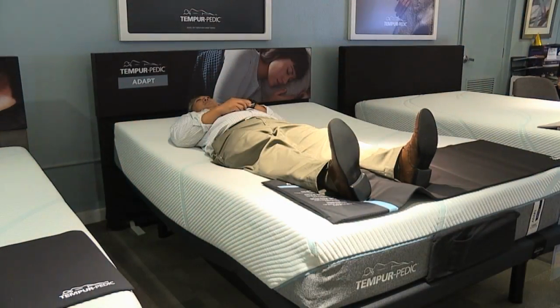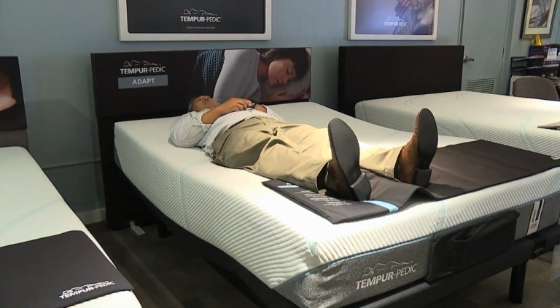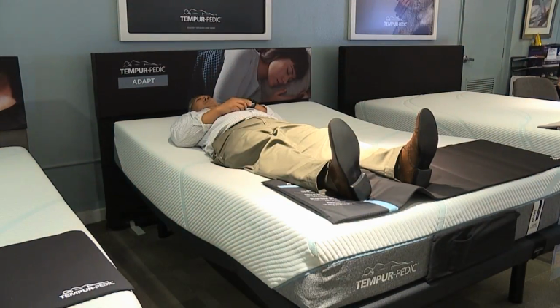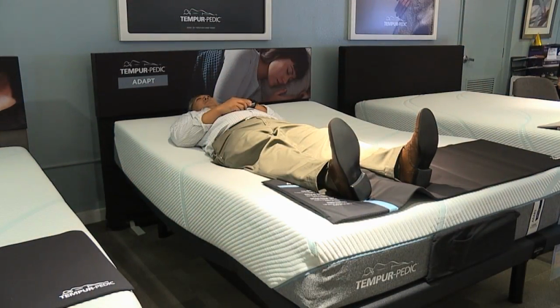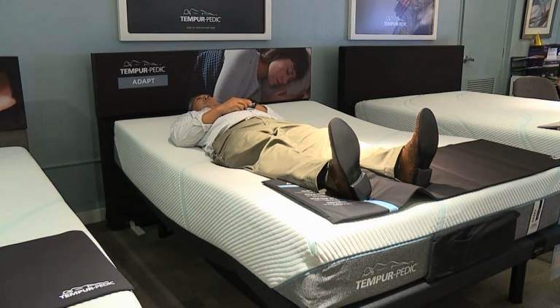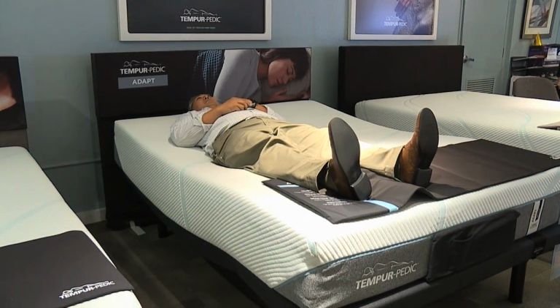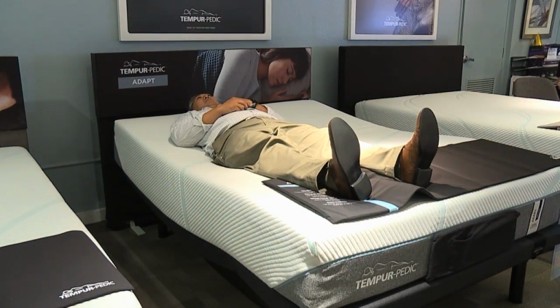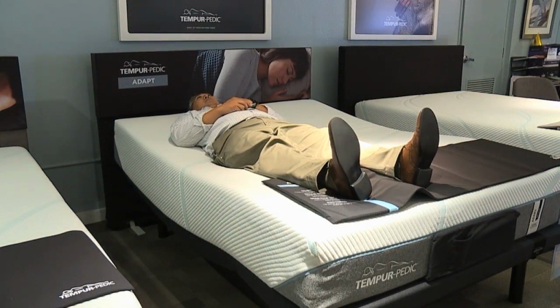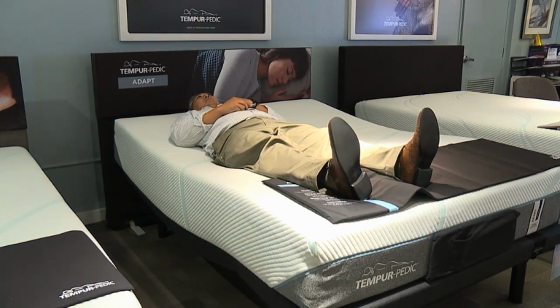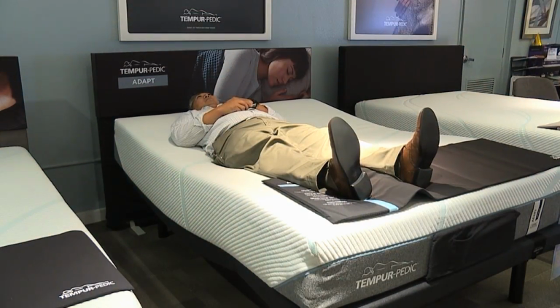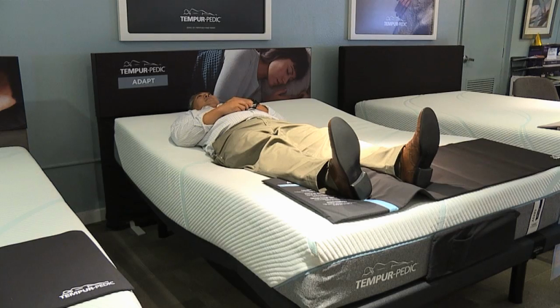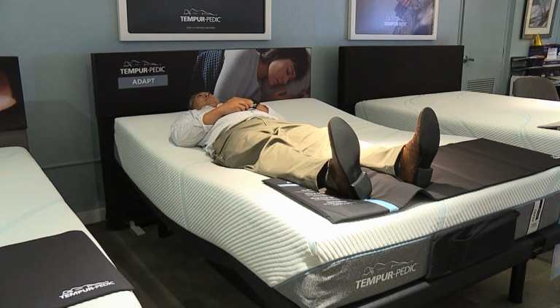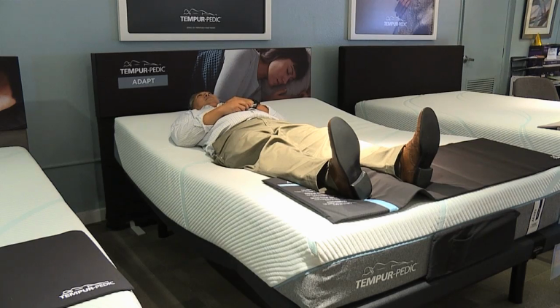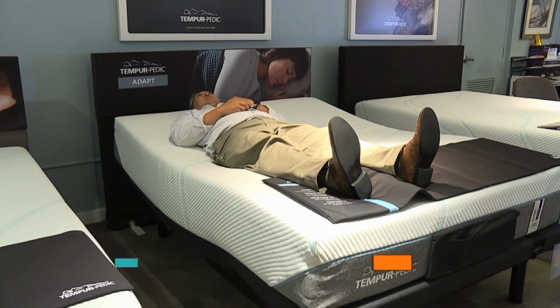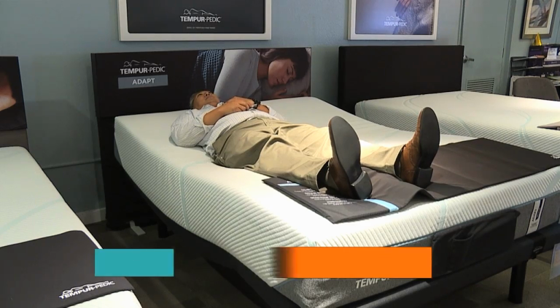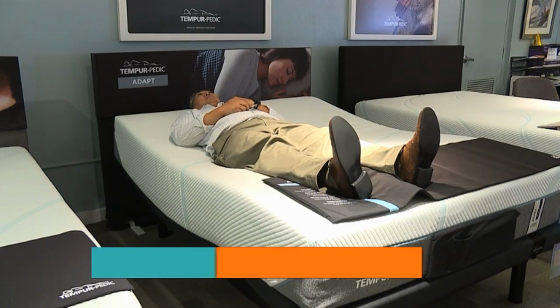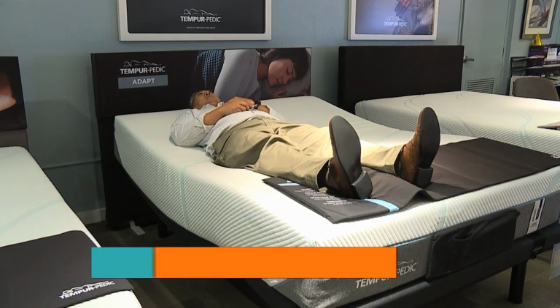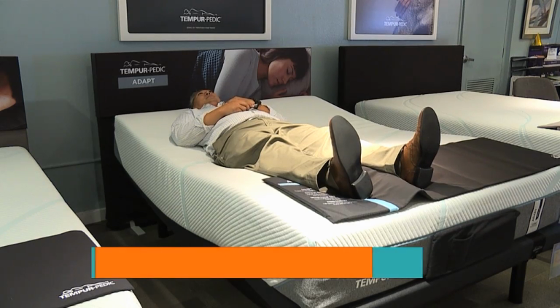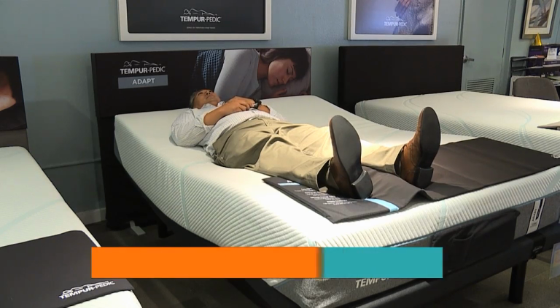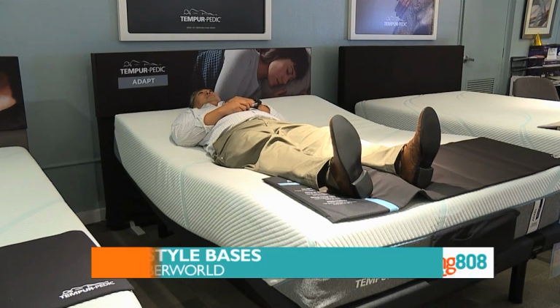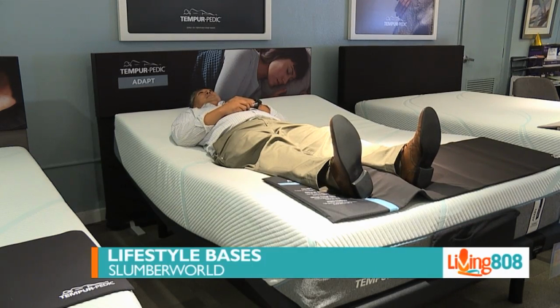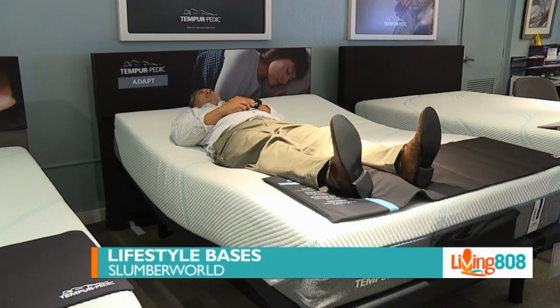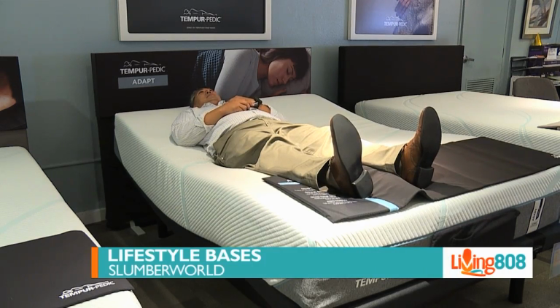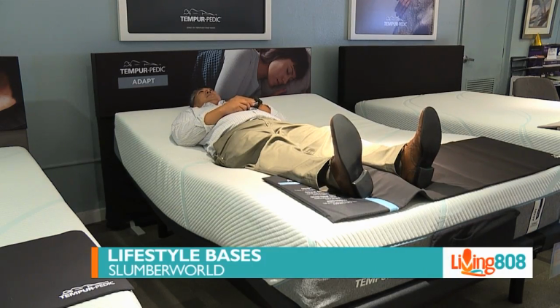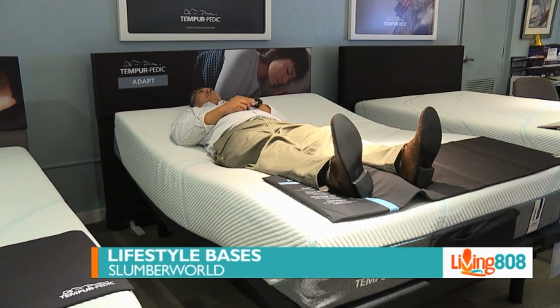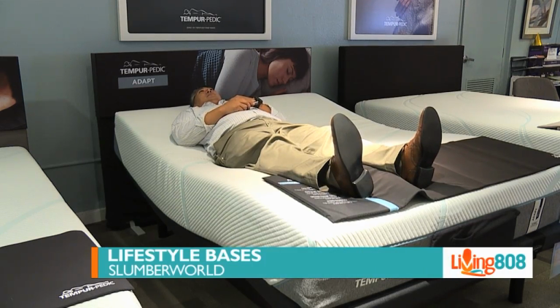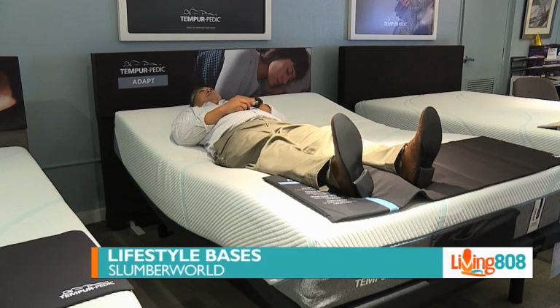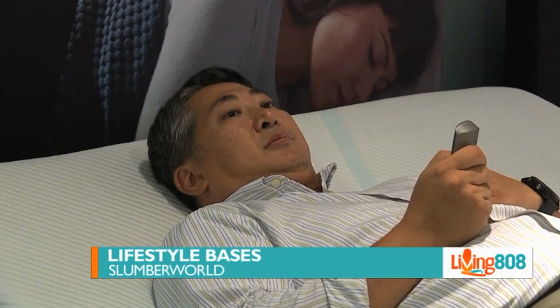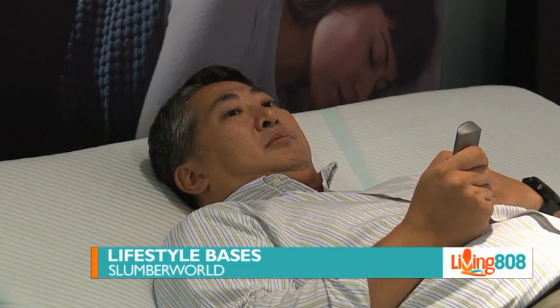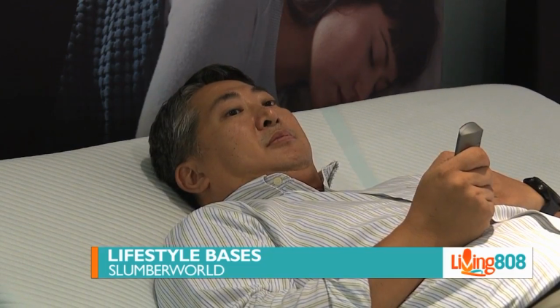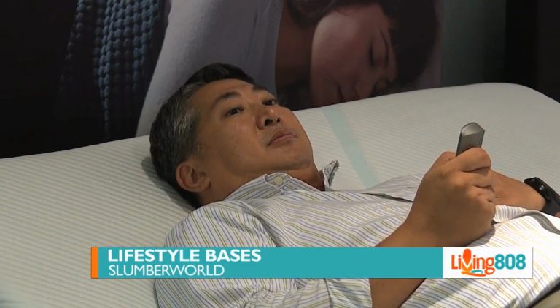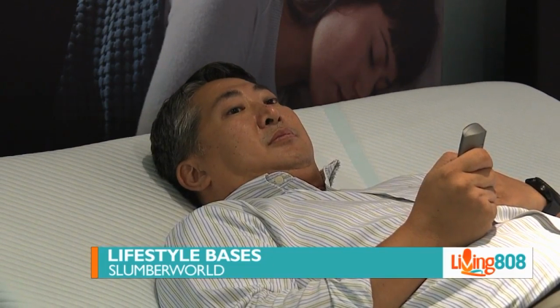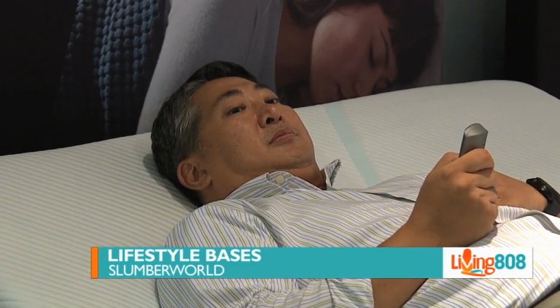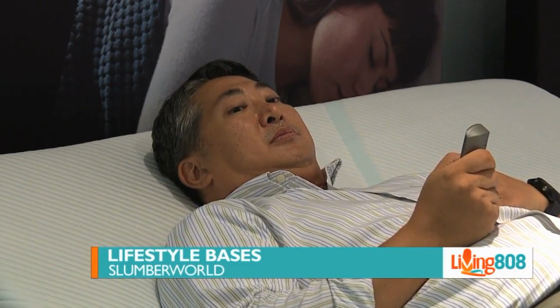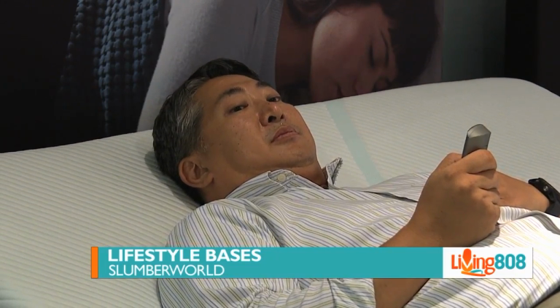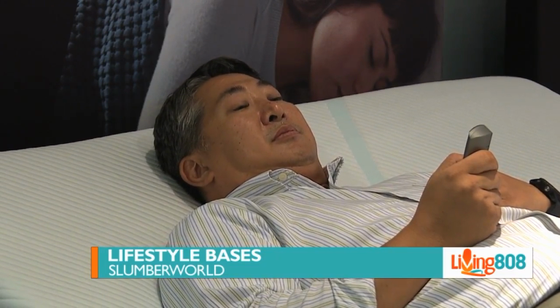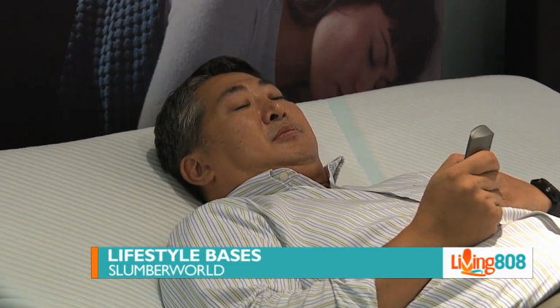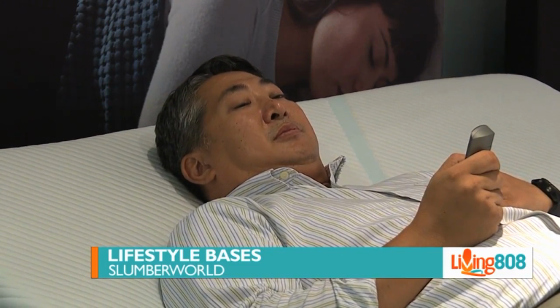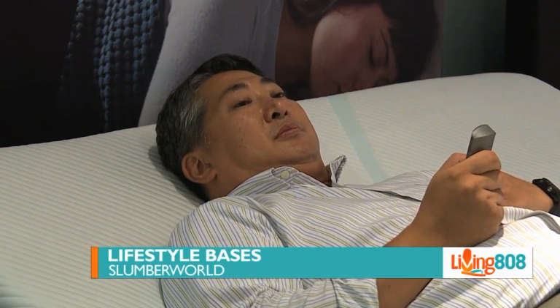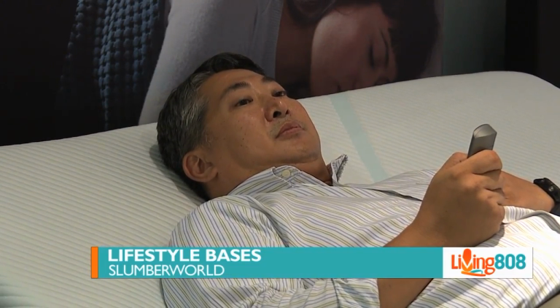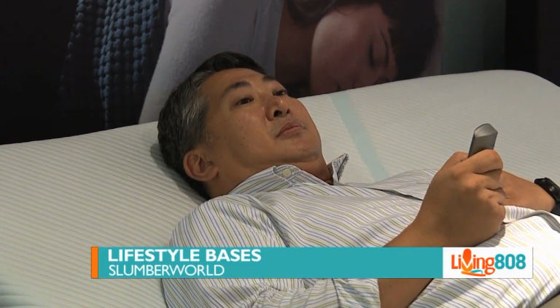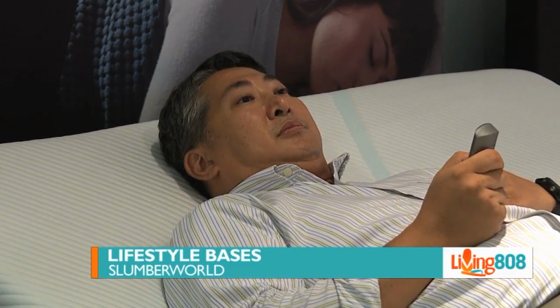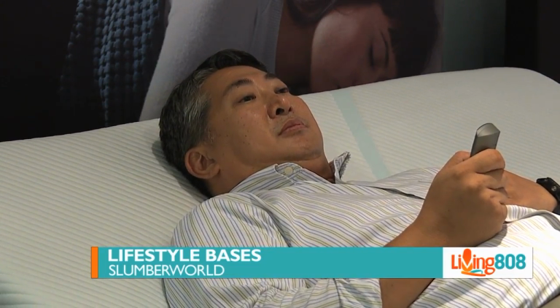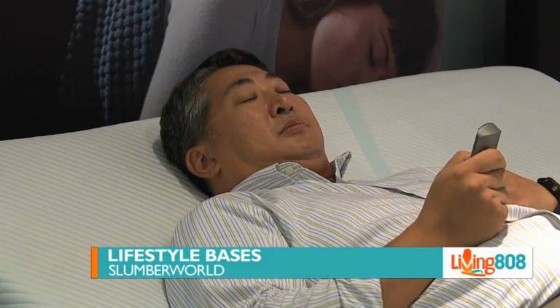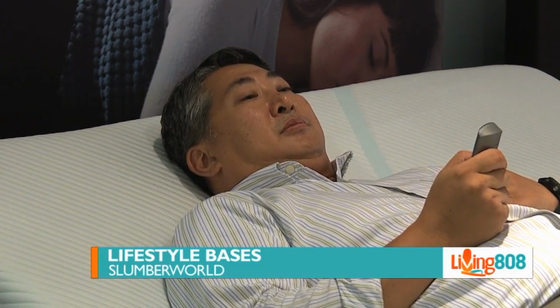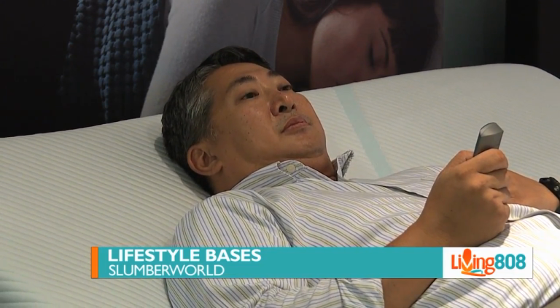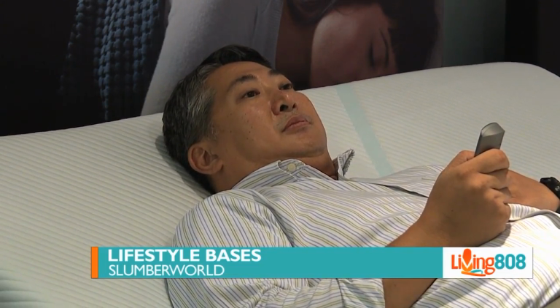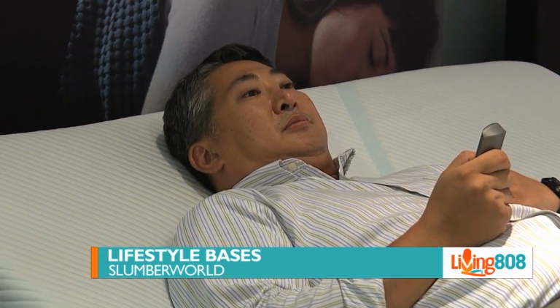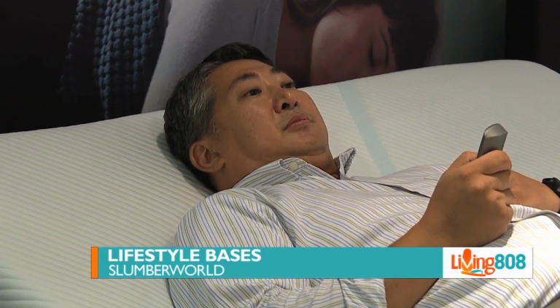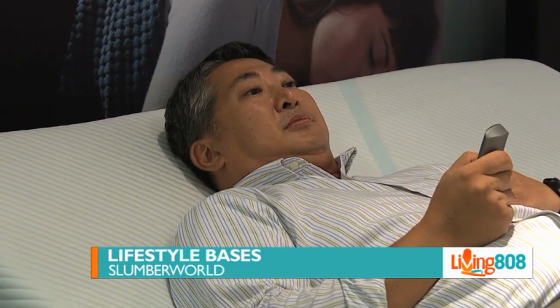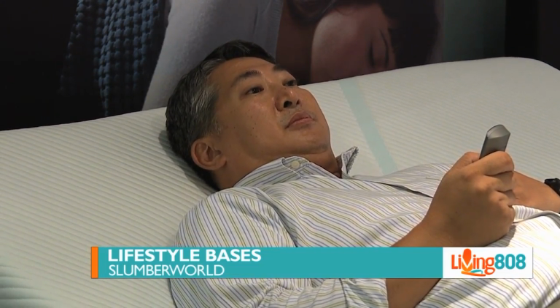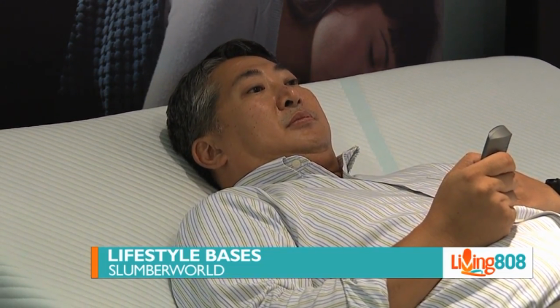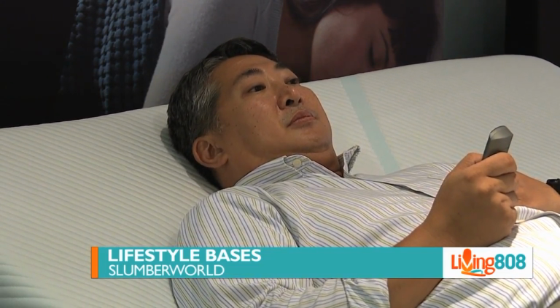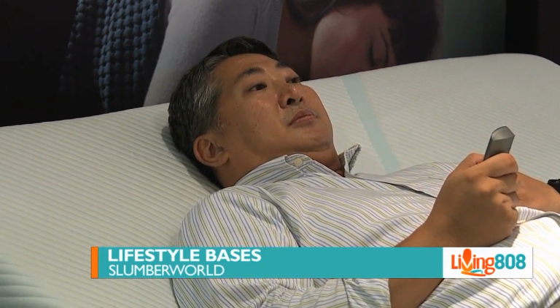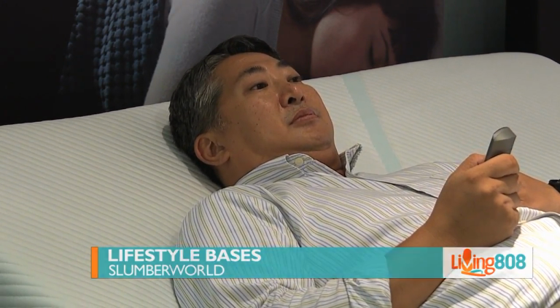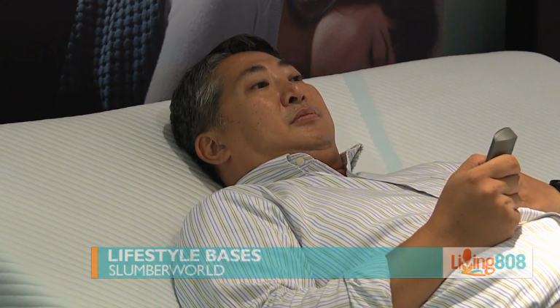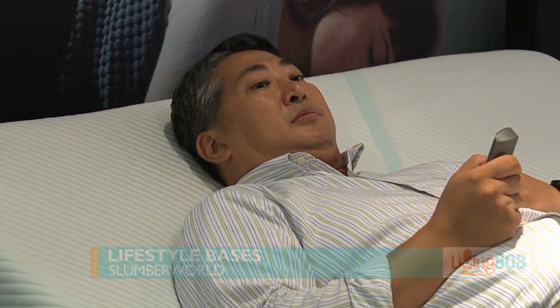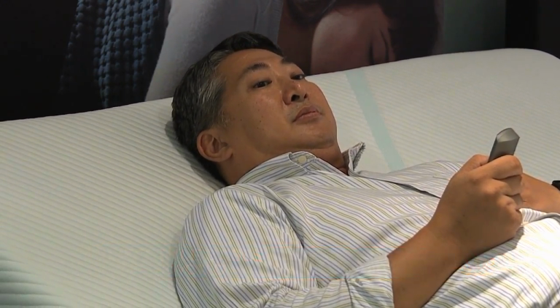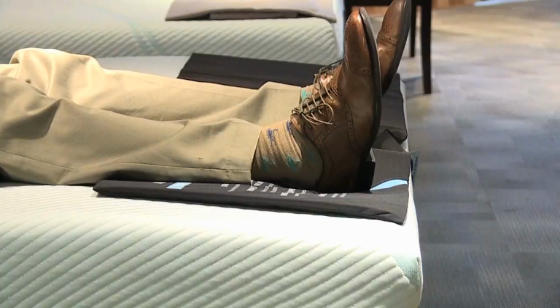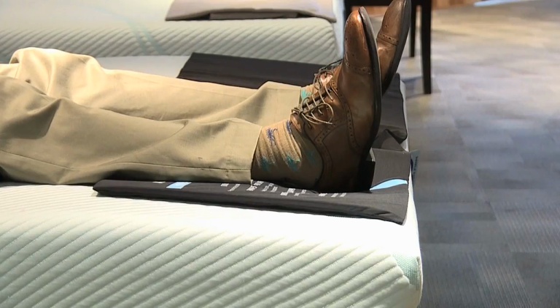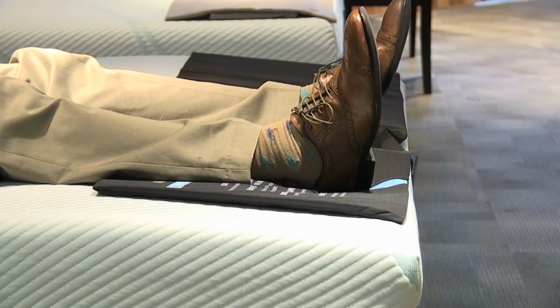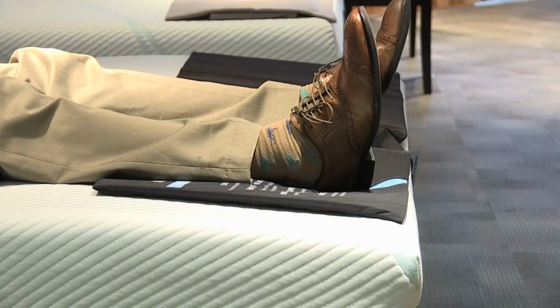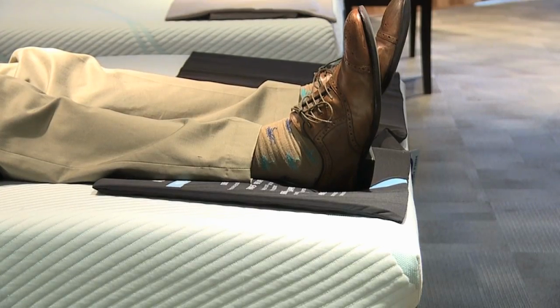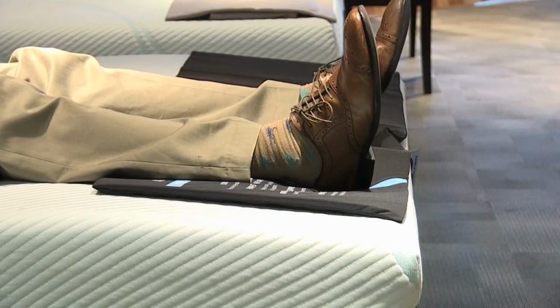Joining us at Slumber World Pearl Ridge is Jason Olivares, Assistant Store Manager. And we're talking today about lifestyle bases.